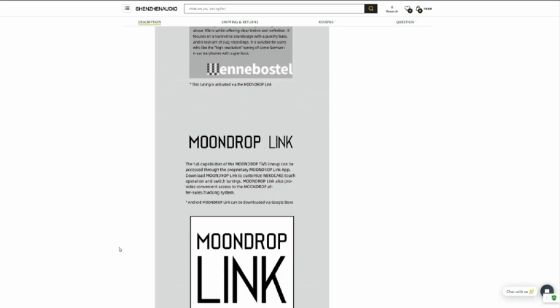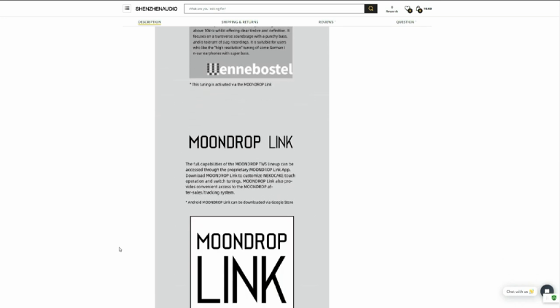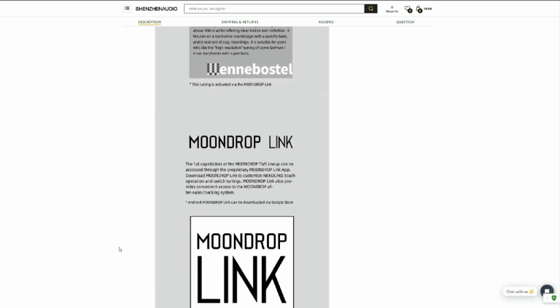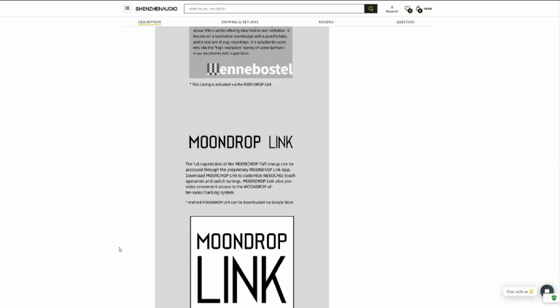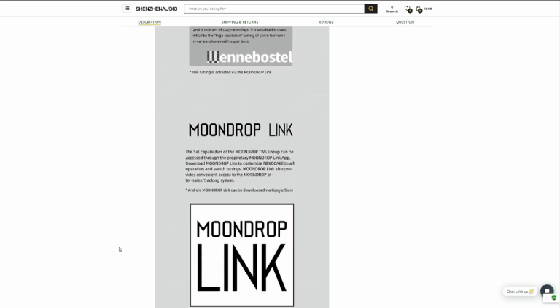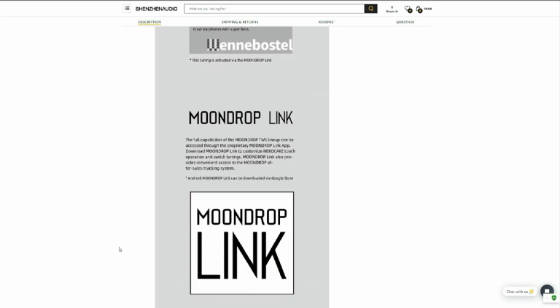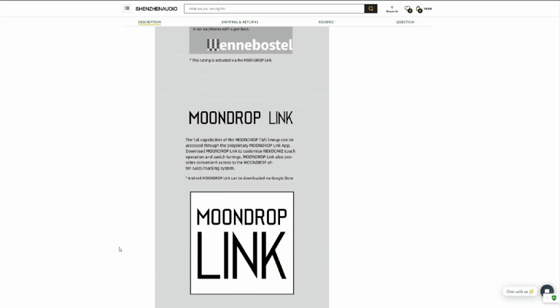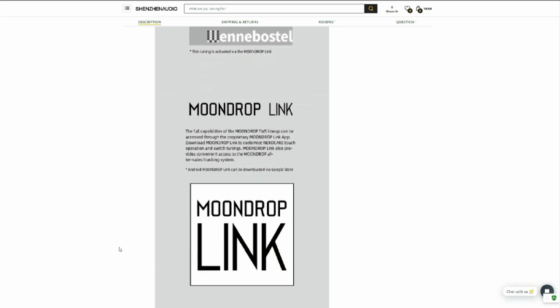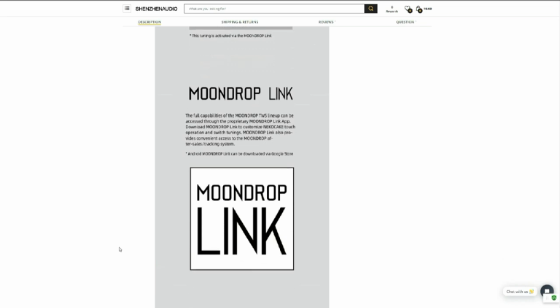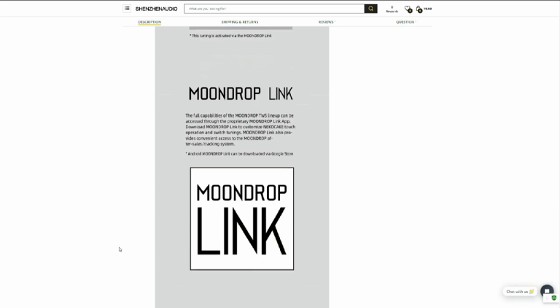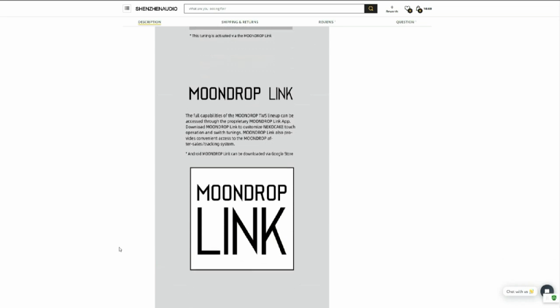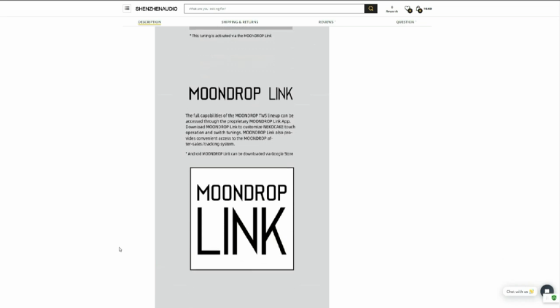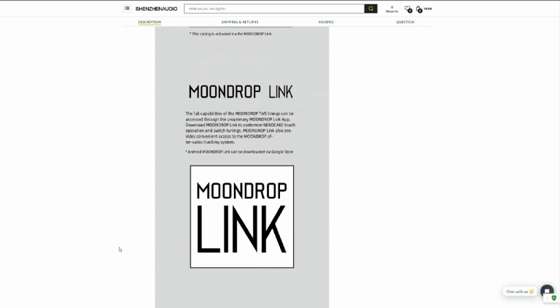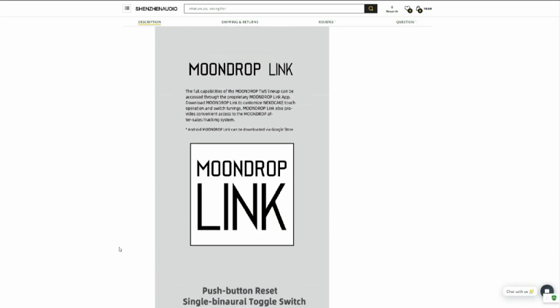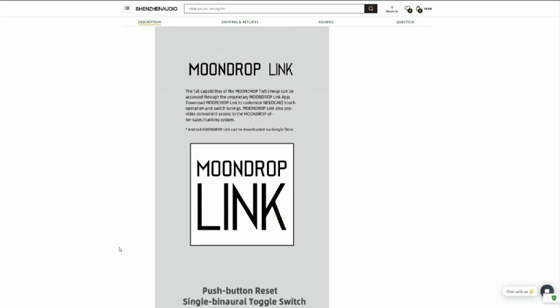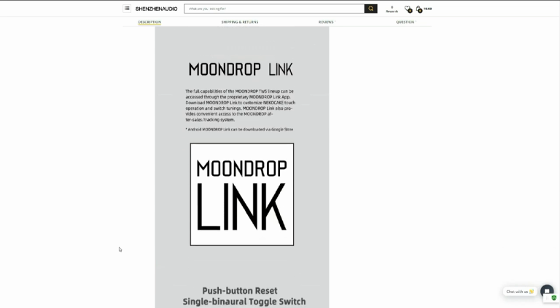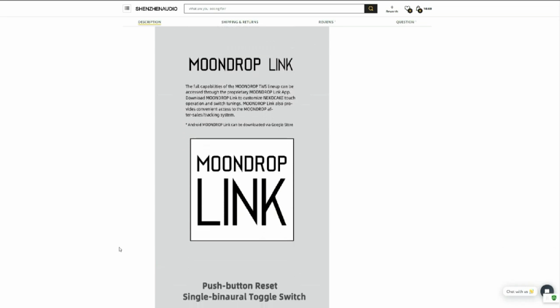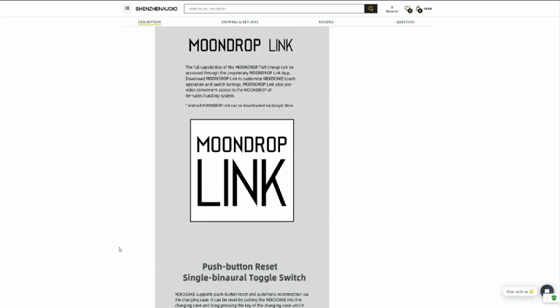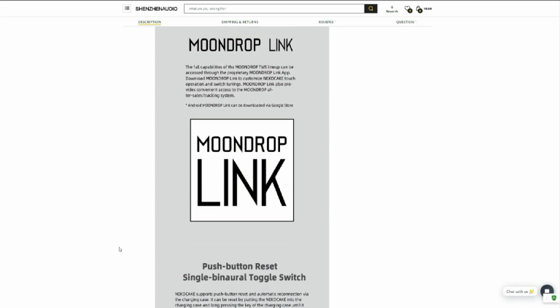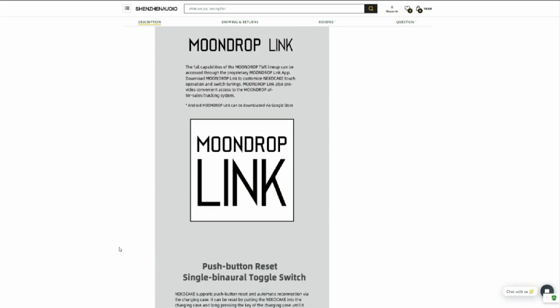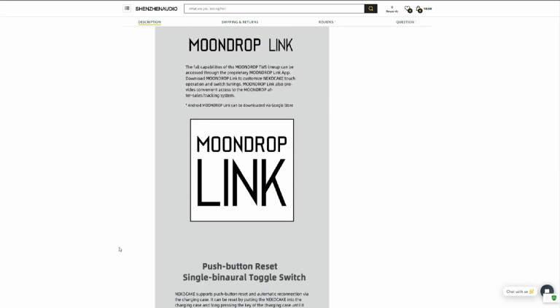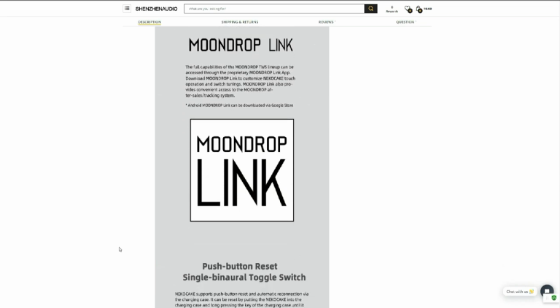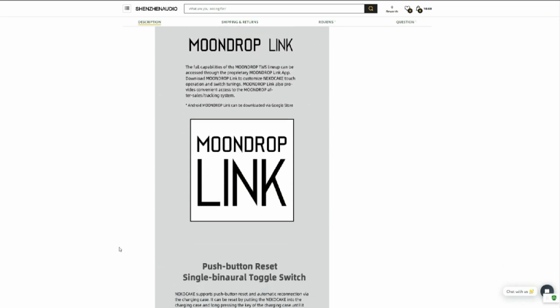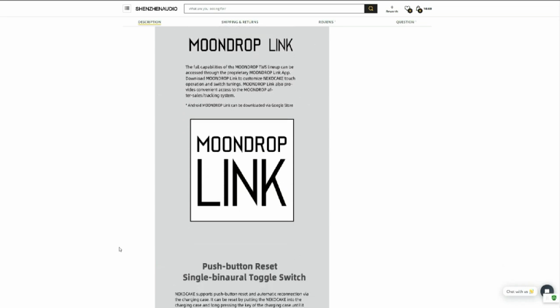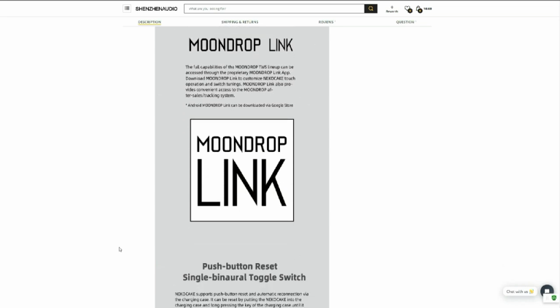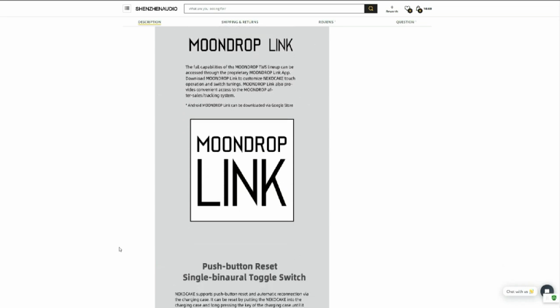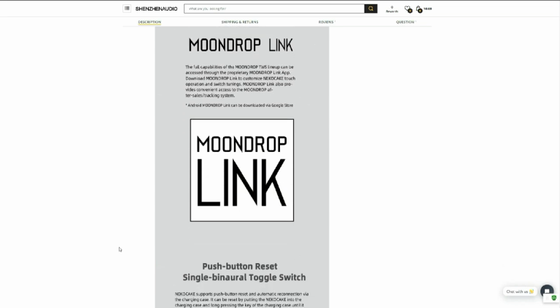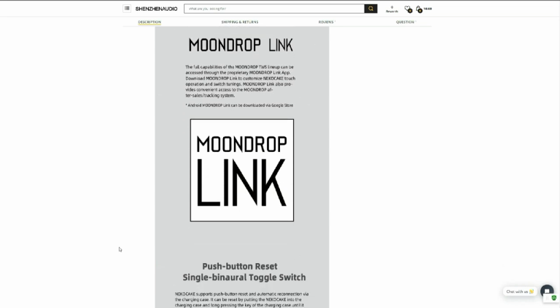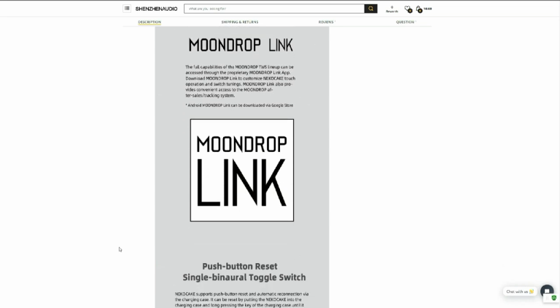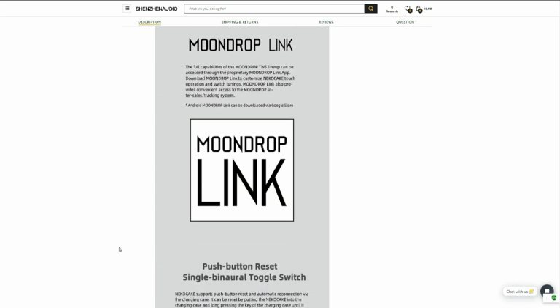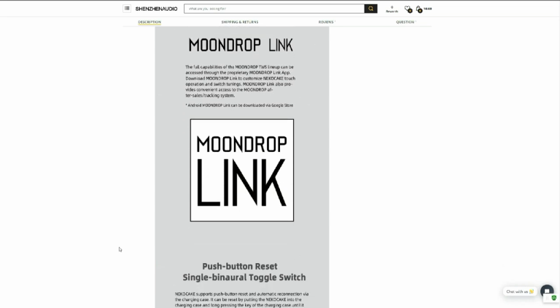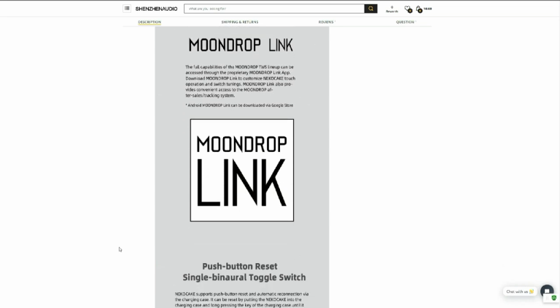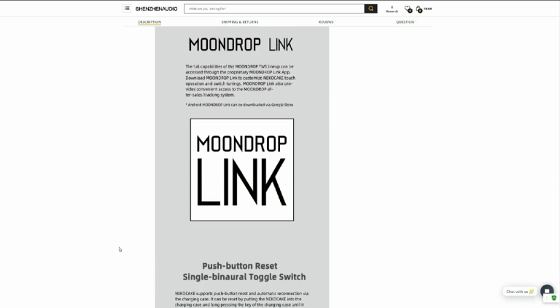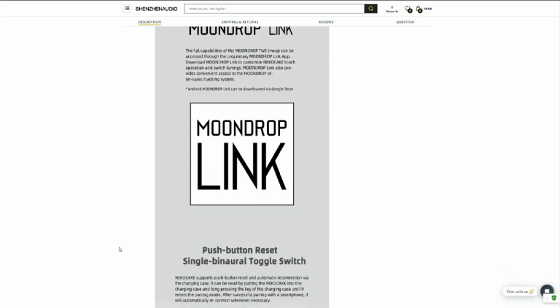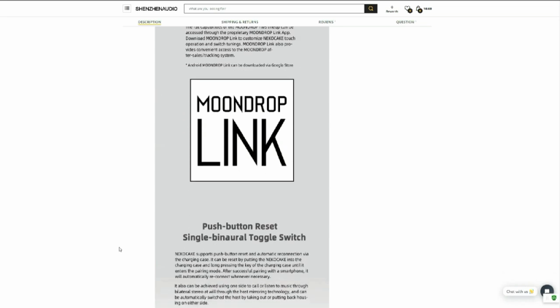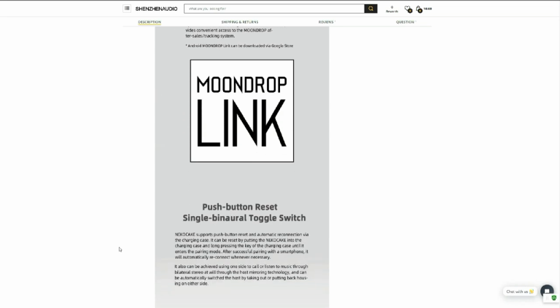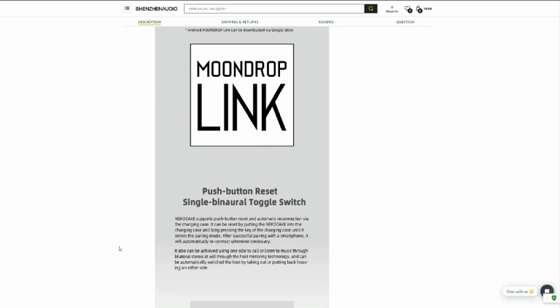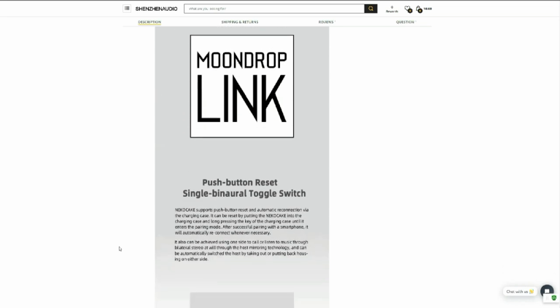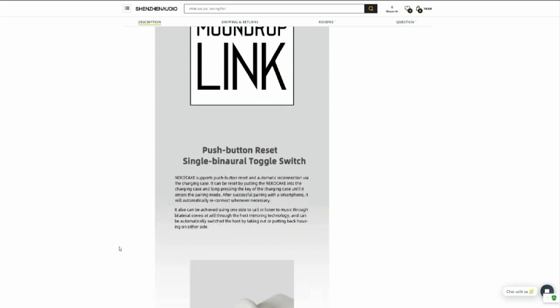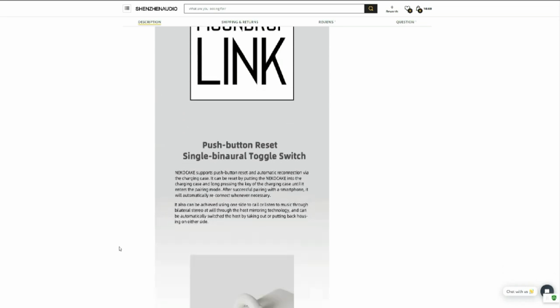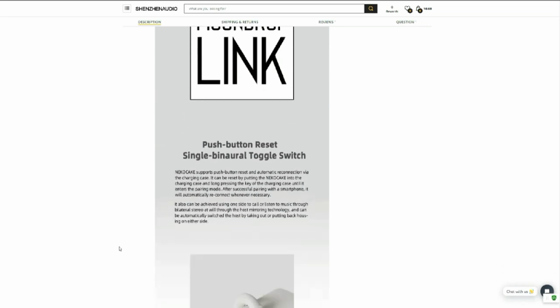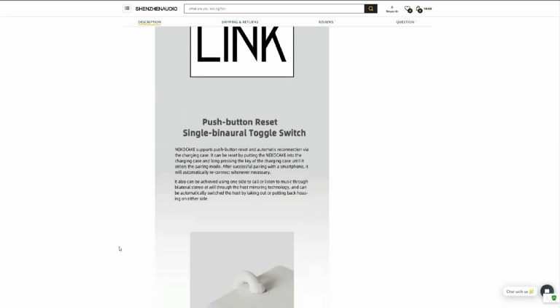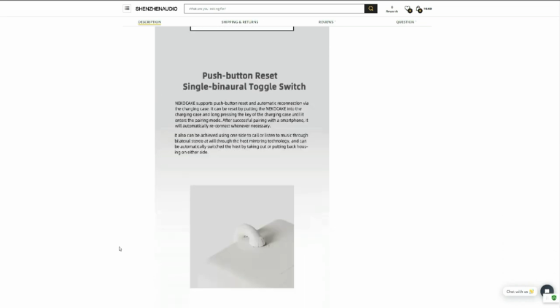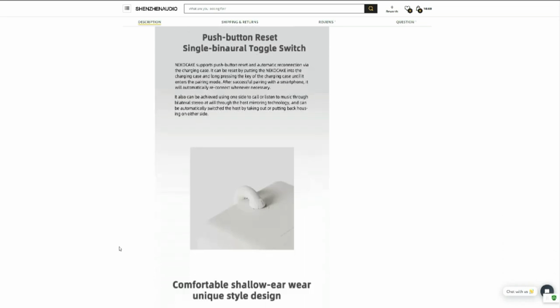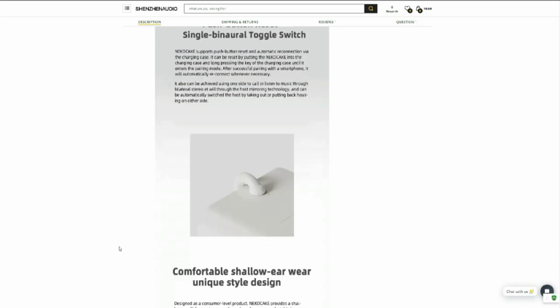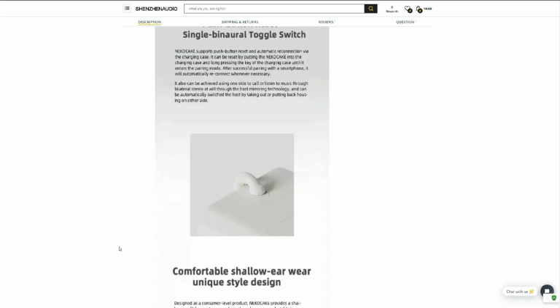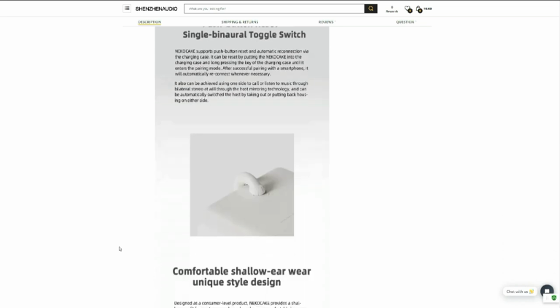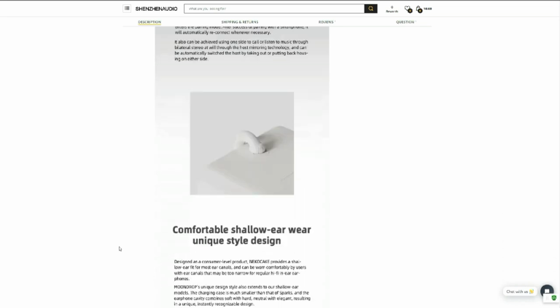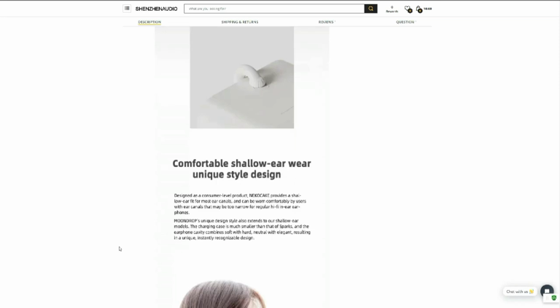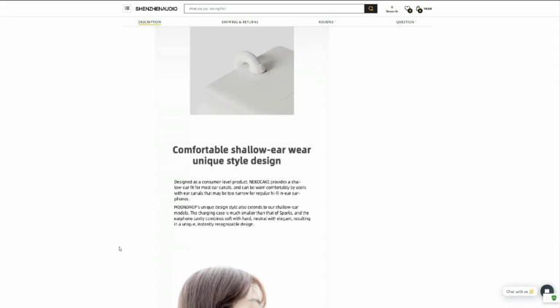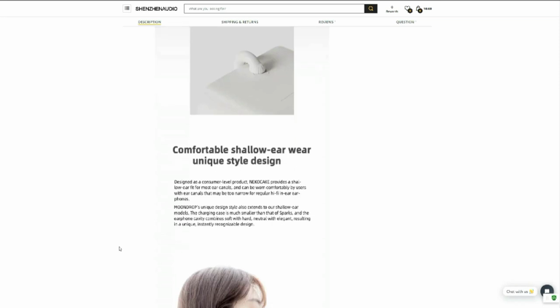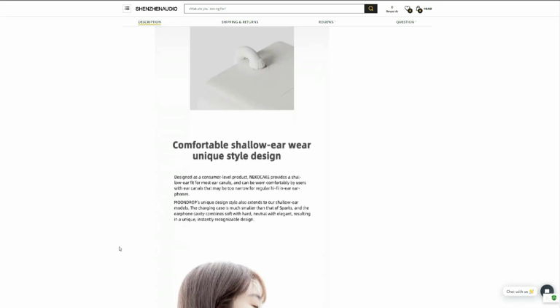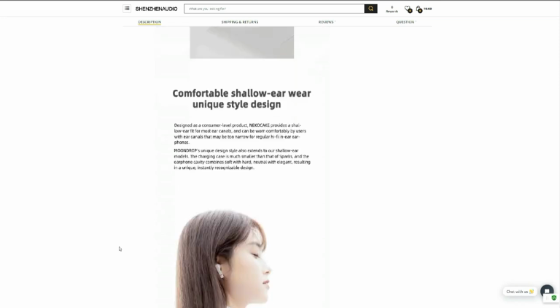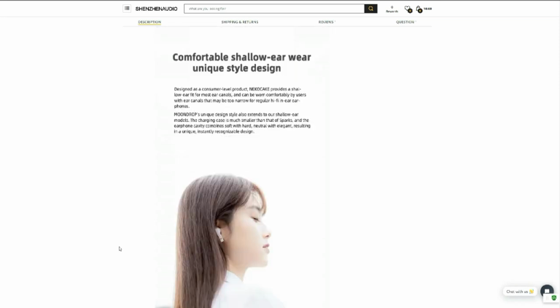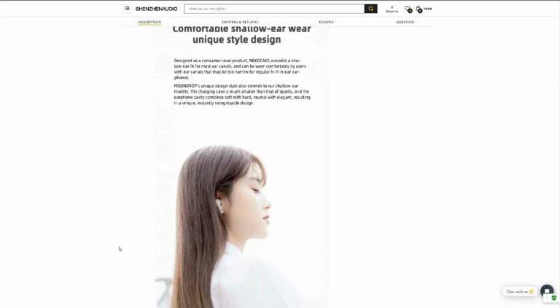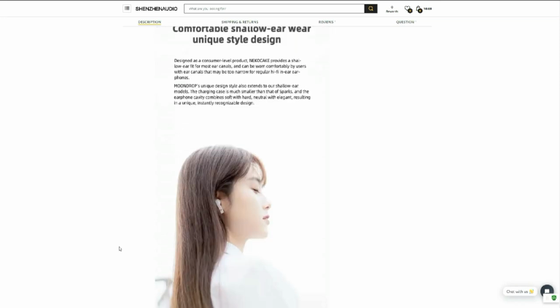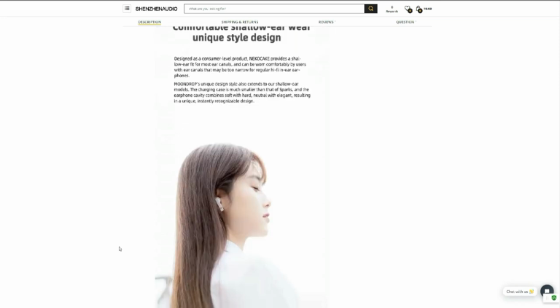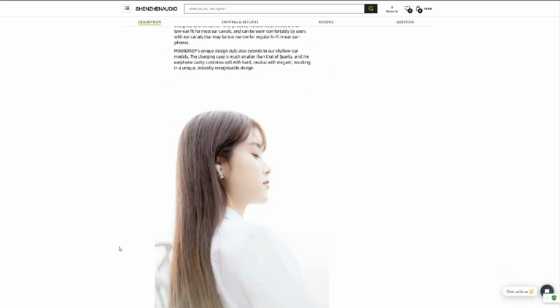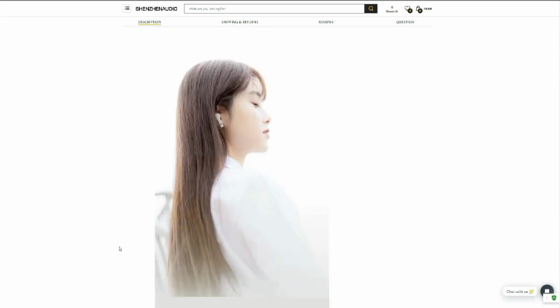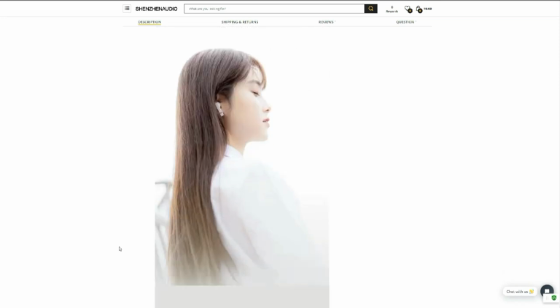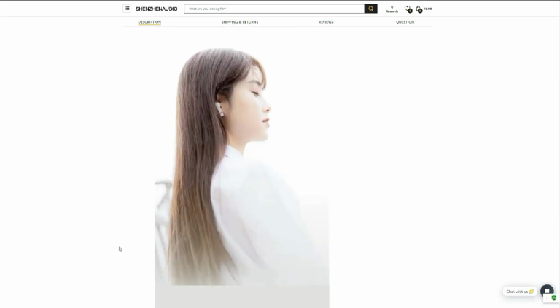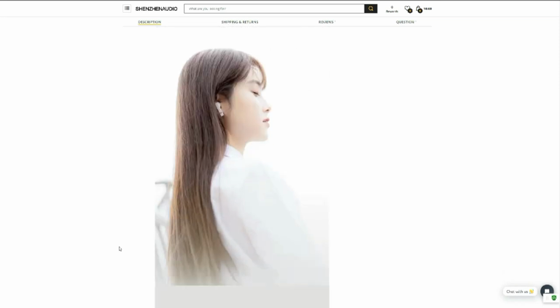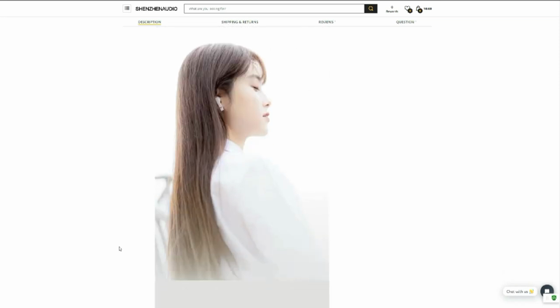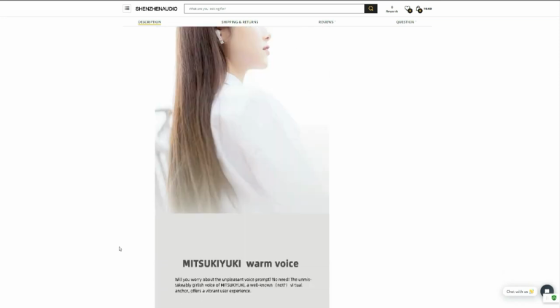Overall, you get a ton of features for $43. This is an amazing amount of technology and features packed into a device. Let's all hope that it works.